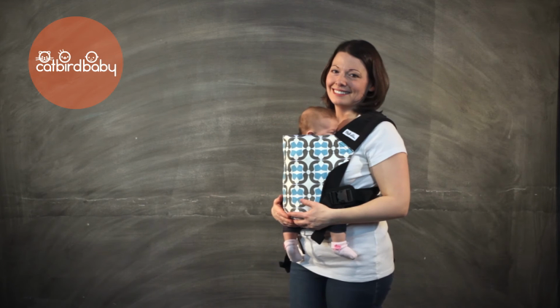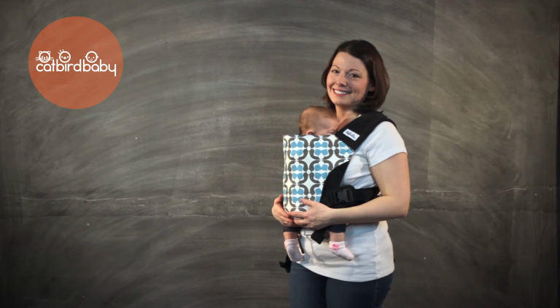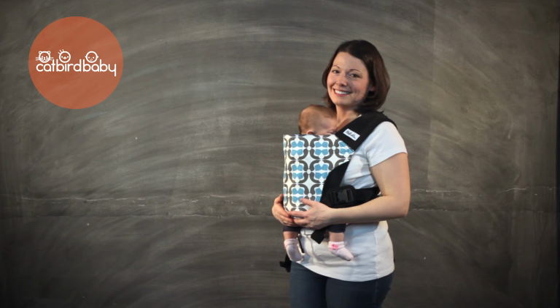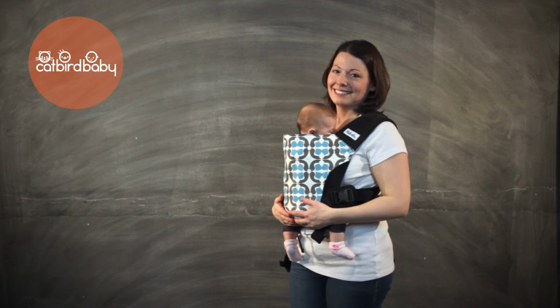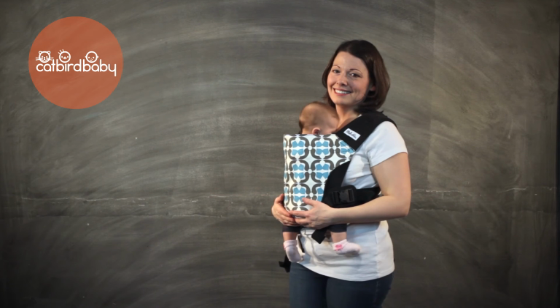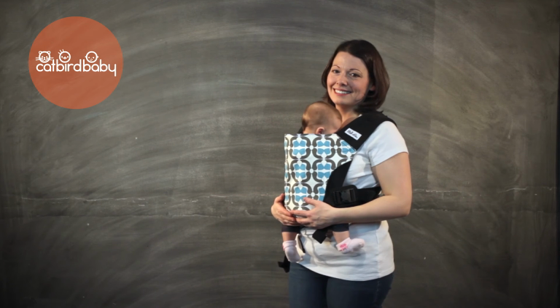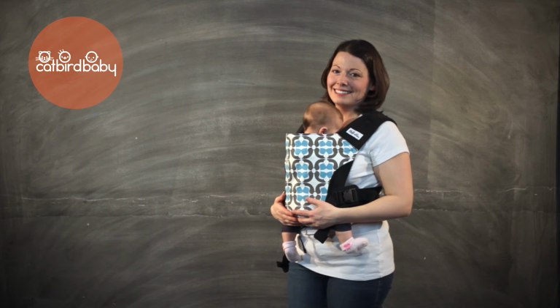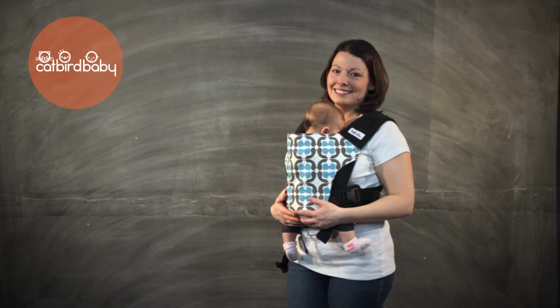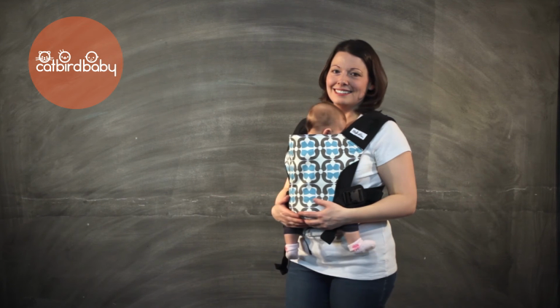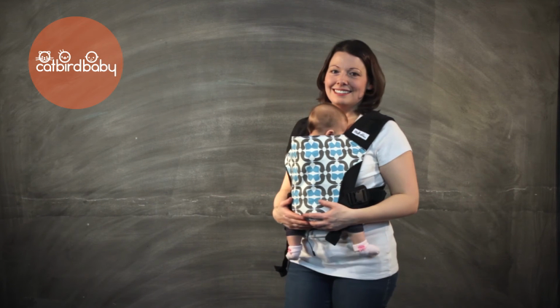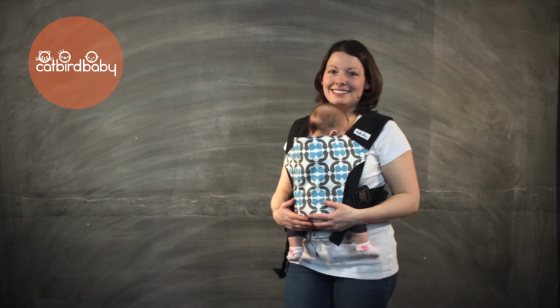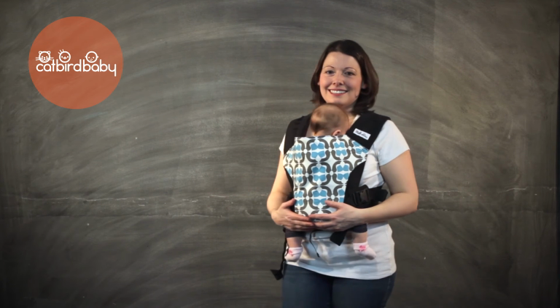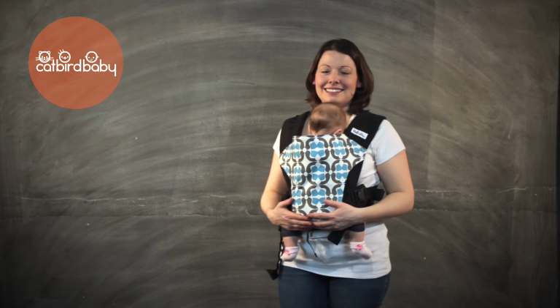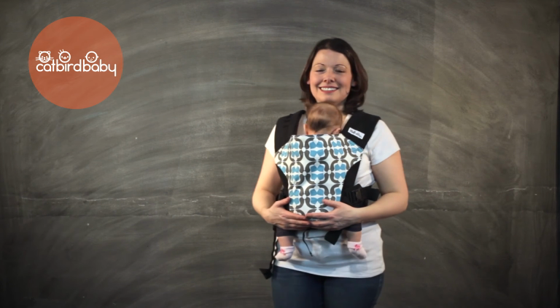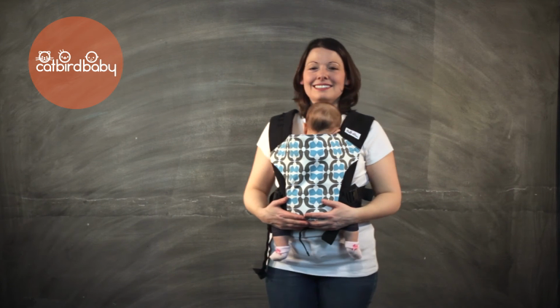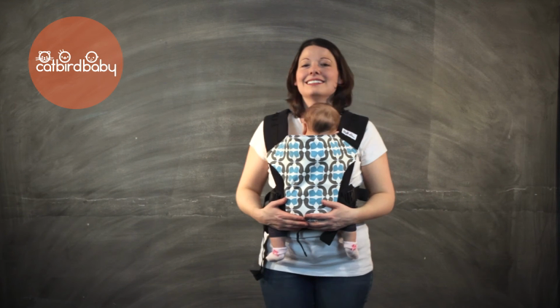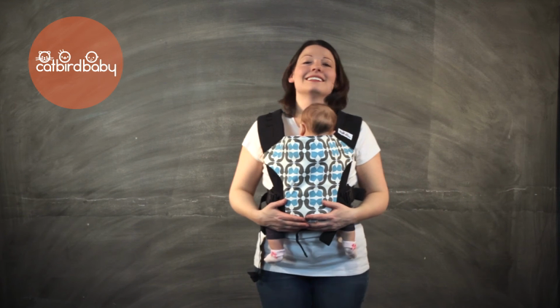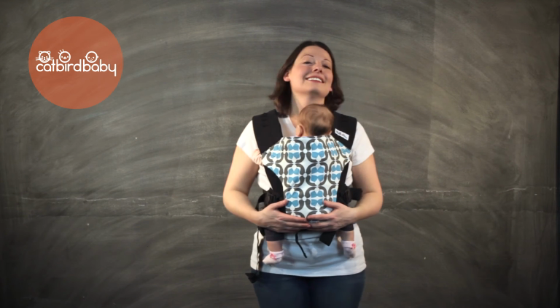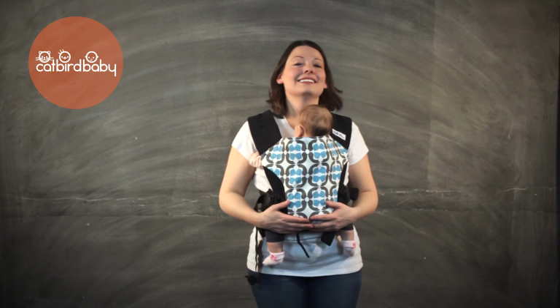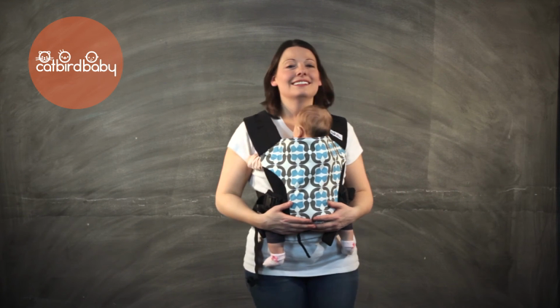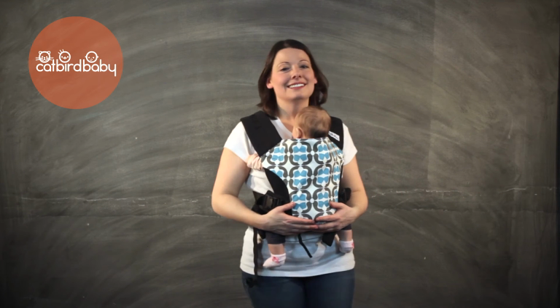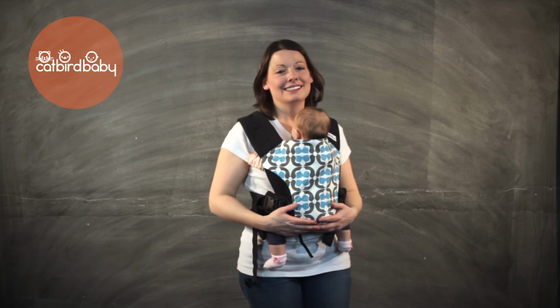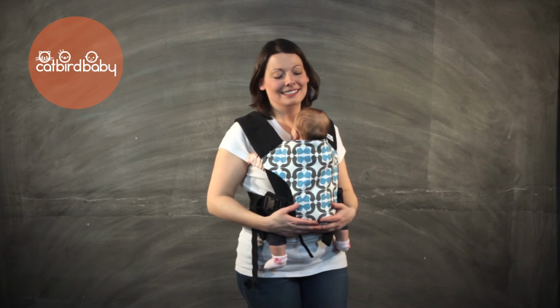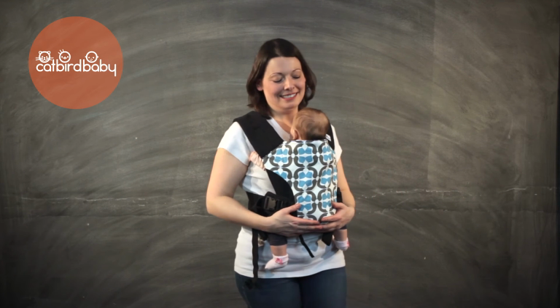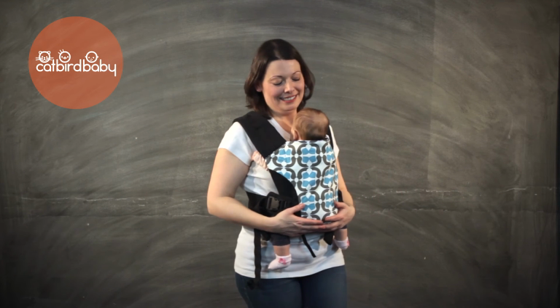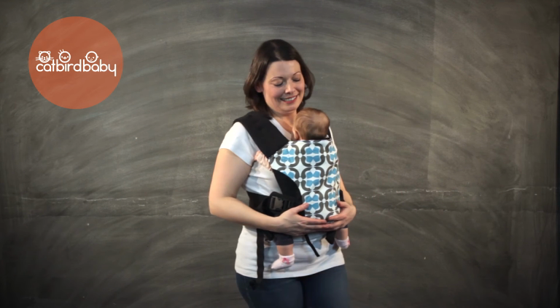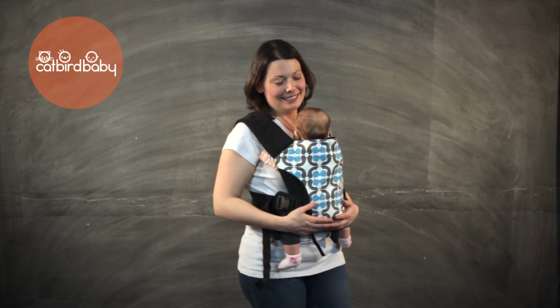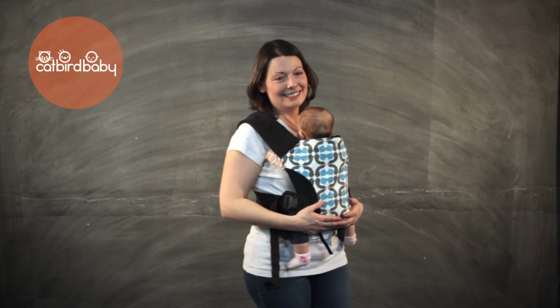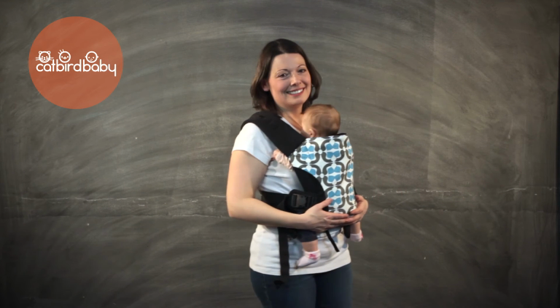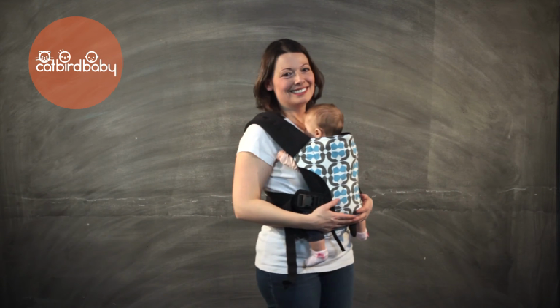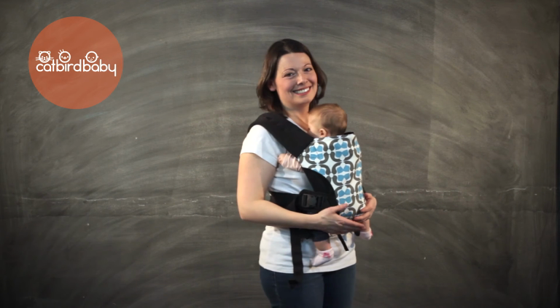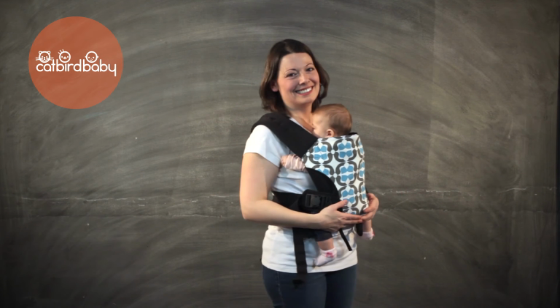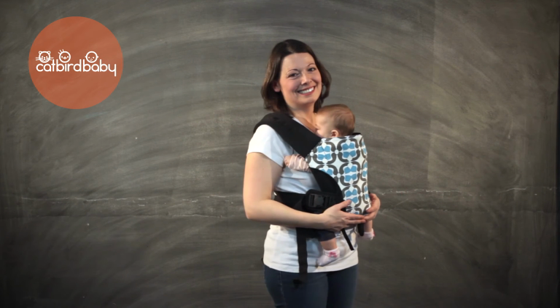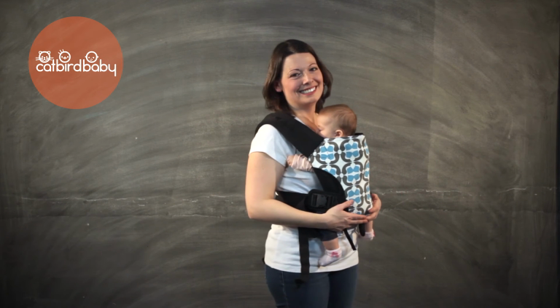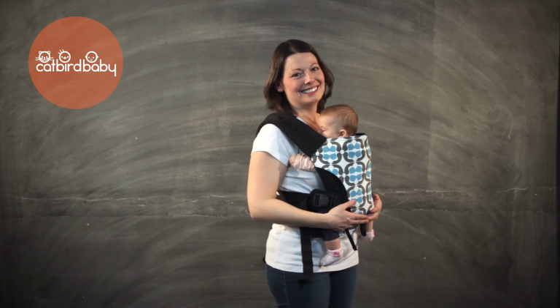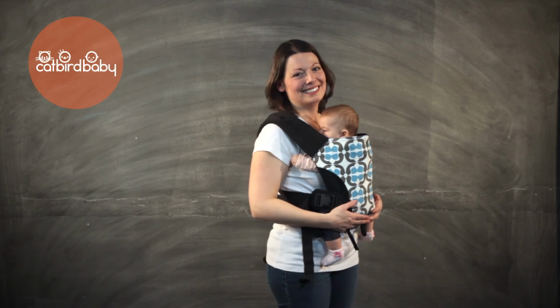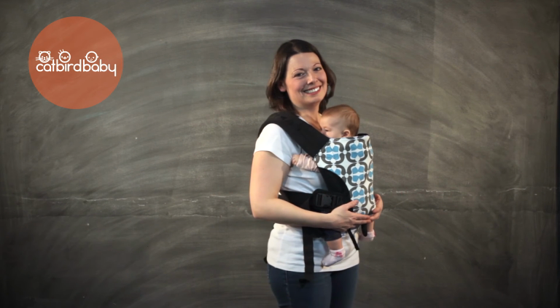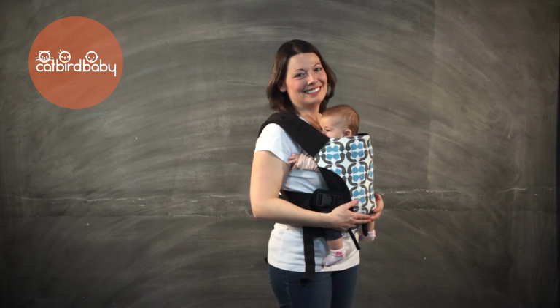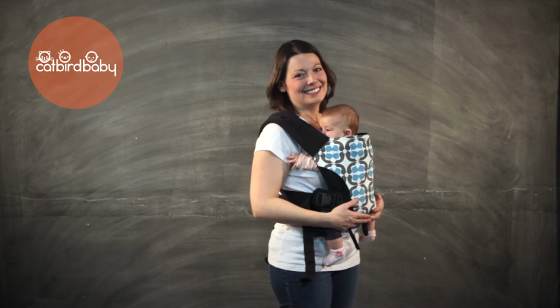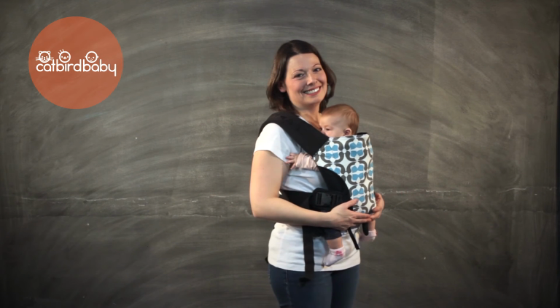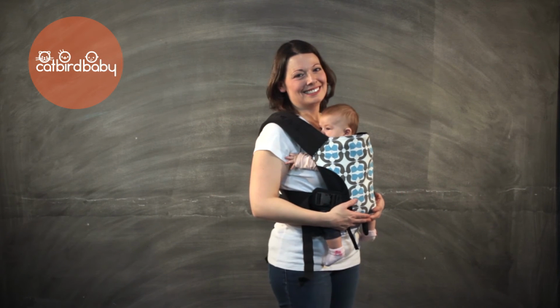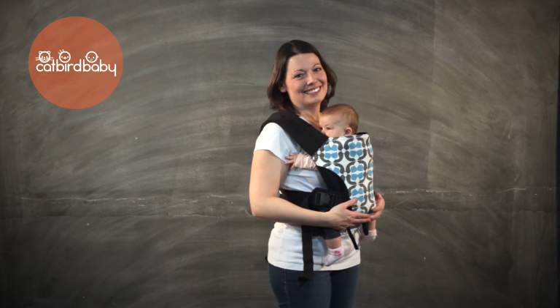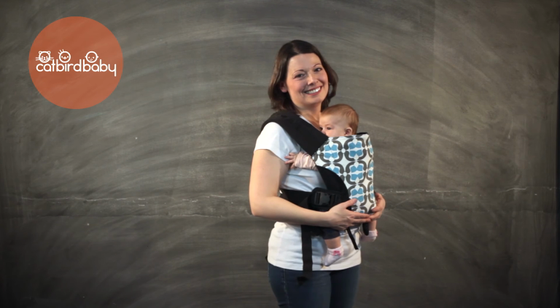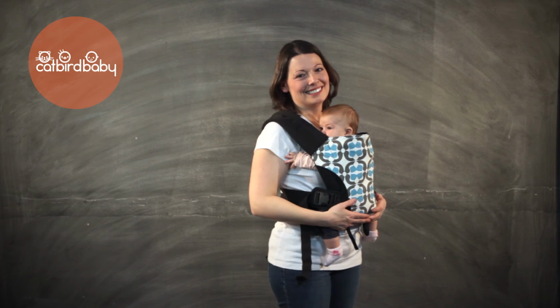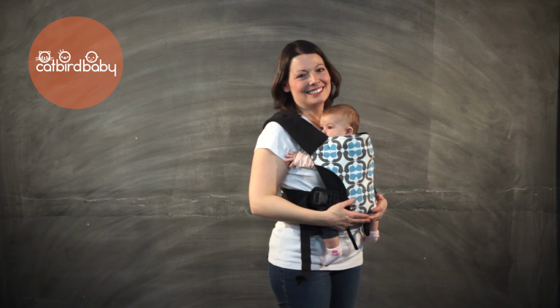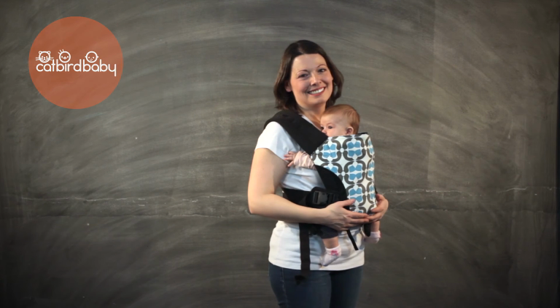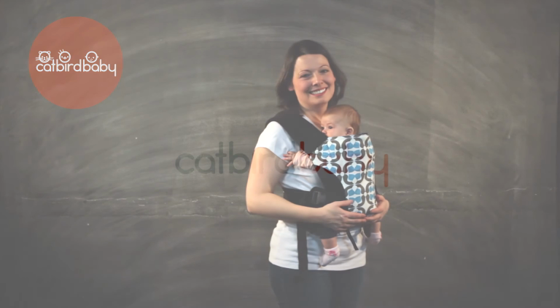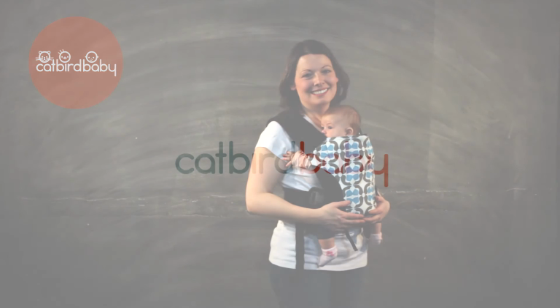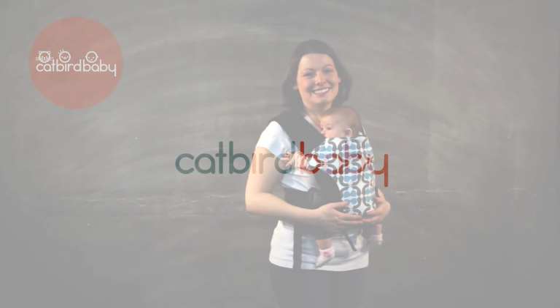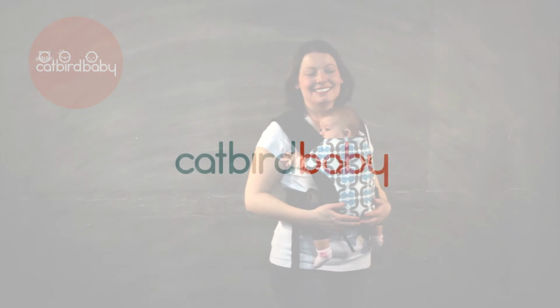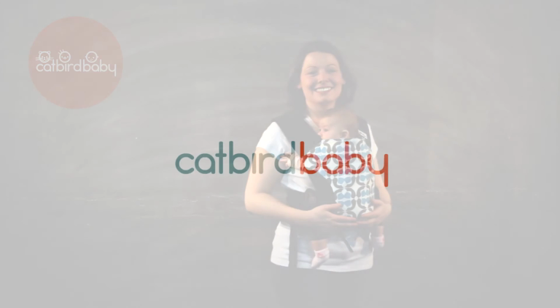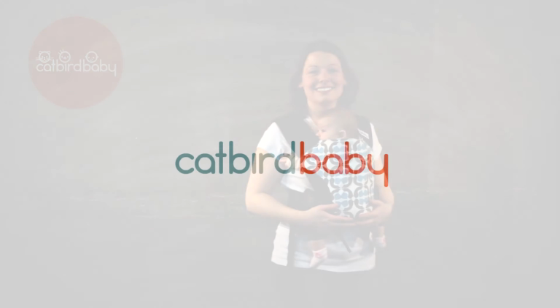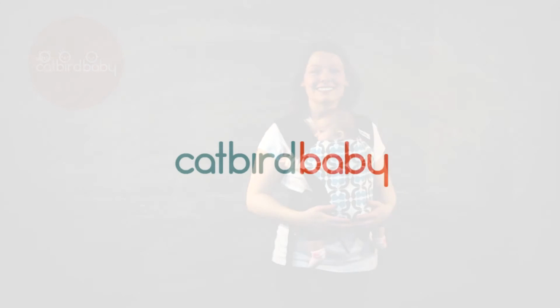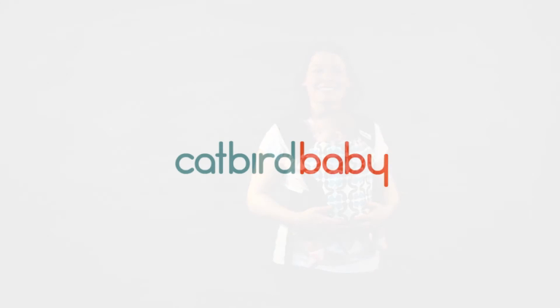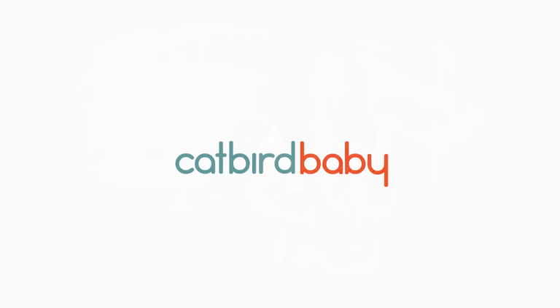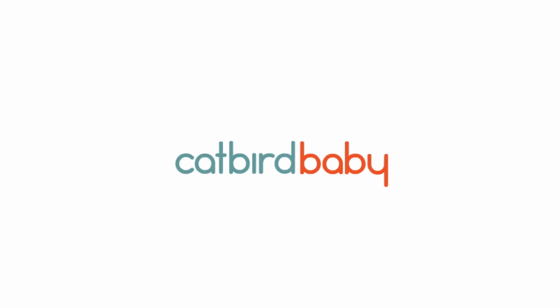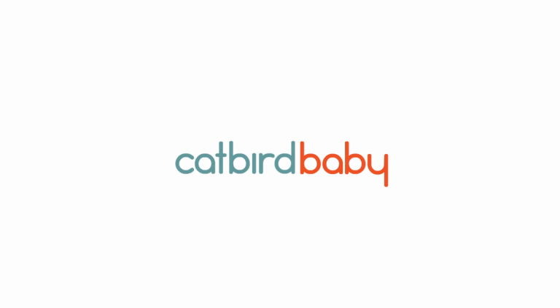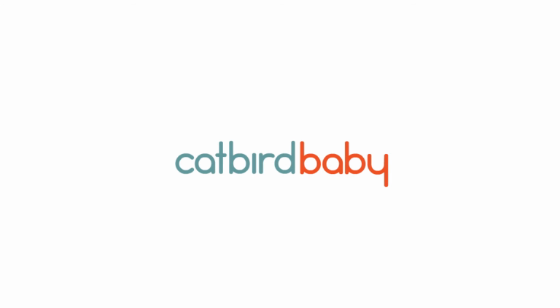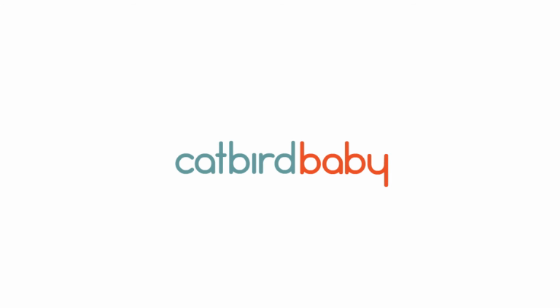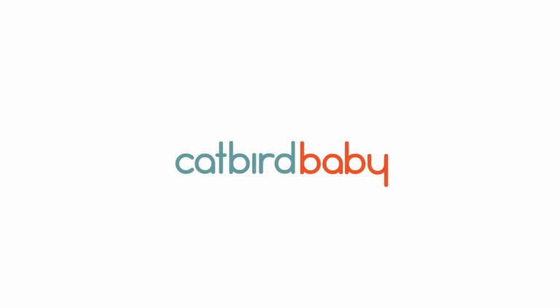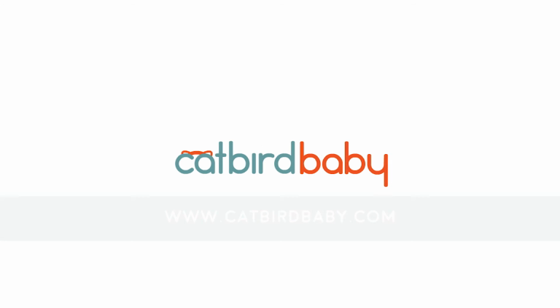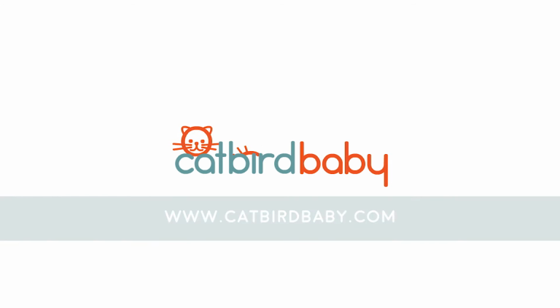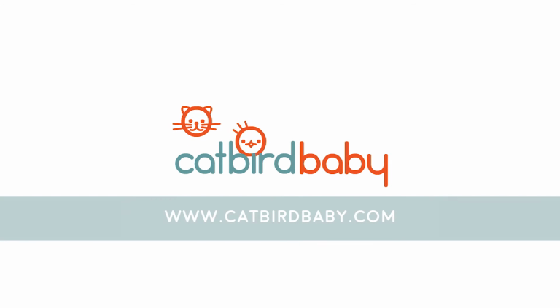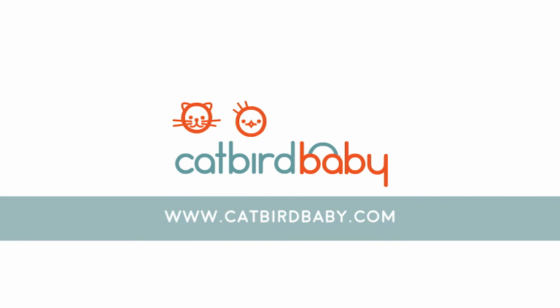Now you and your baby are in the catbird seat. For more videos and tutorials, visit us at catbirdbaby.com.